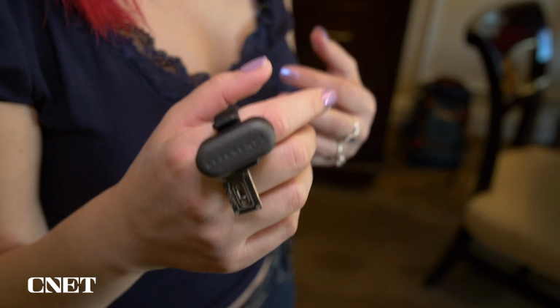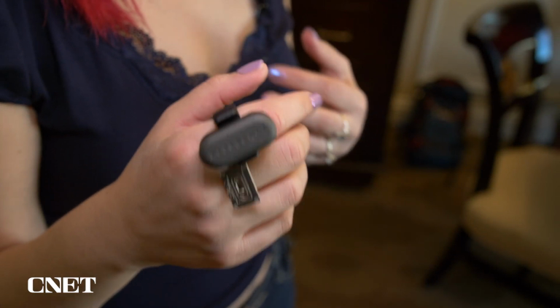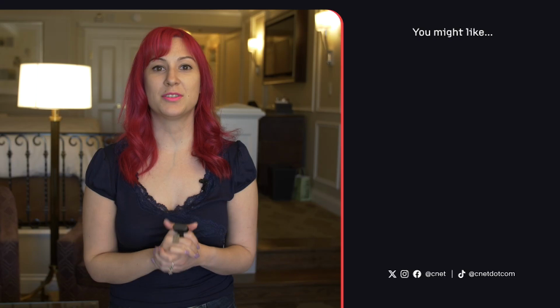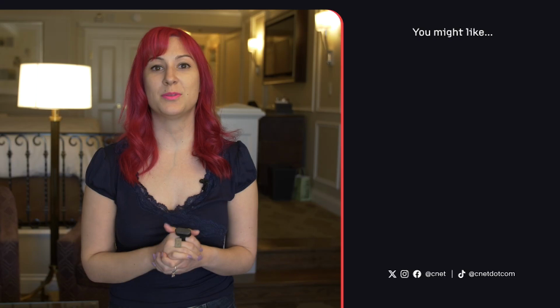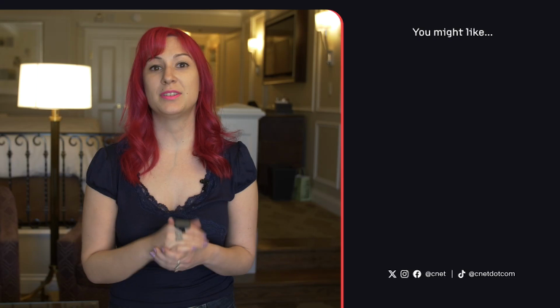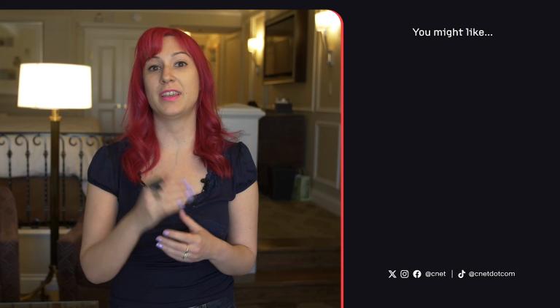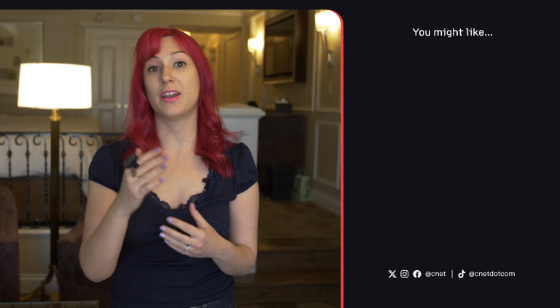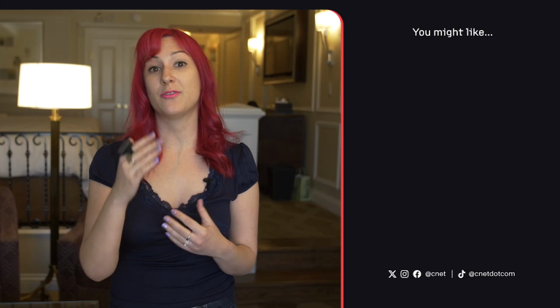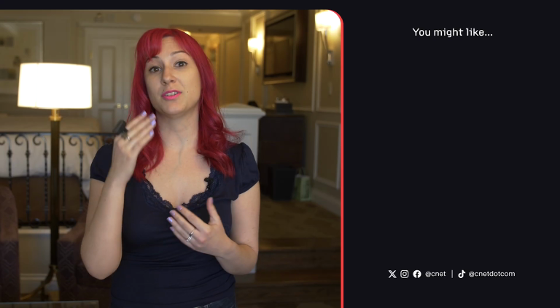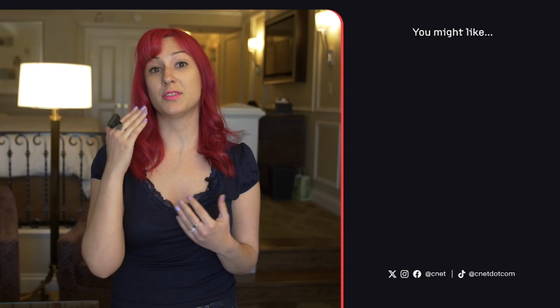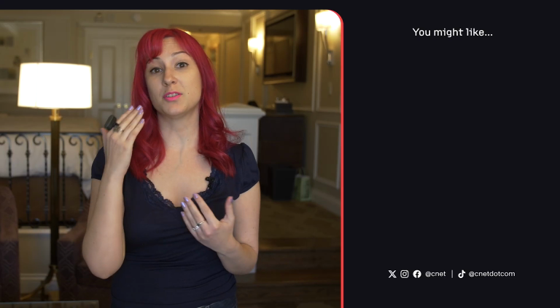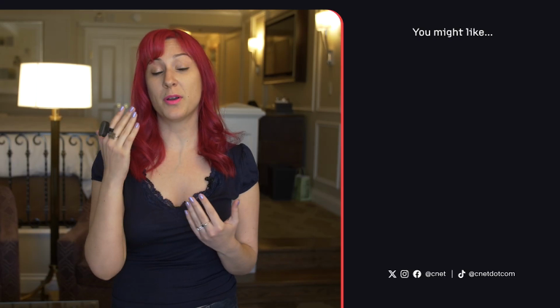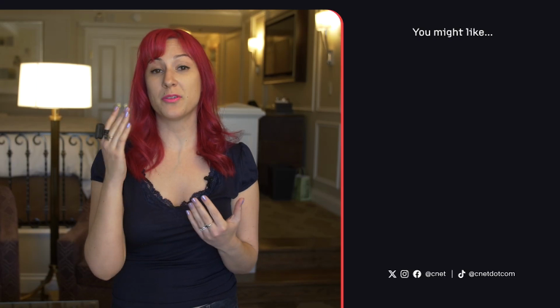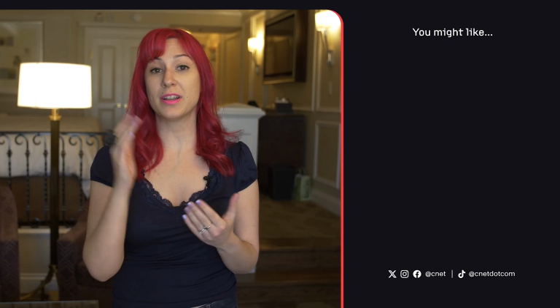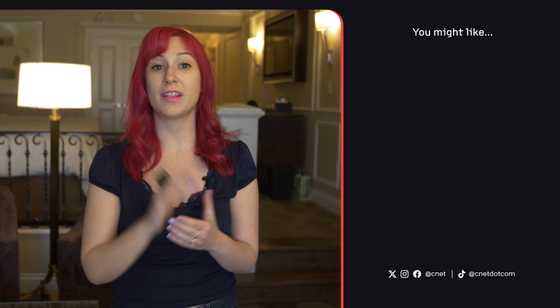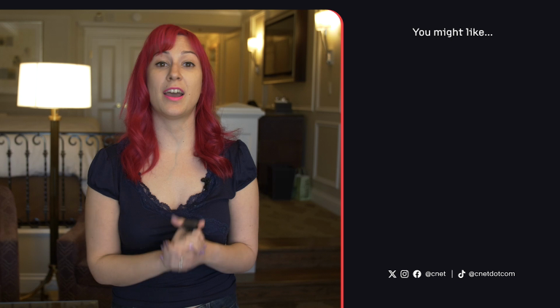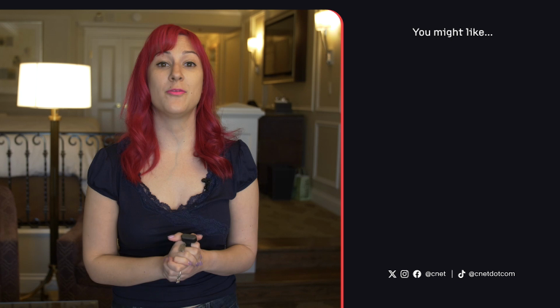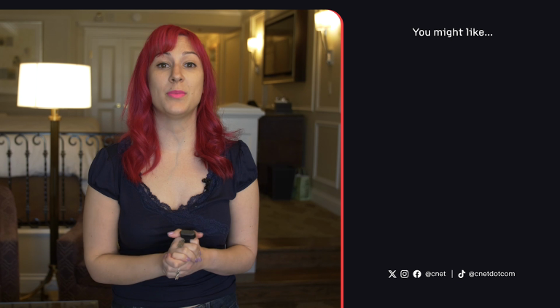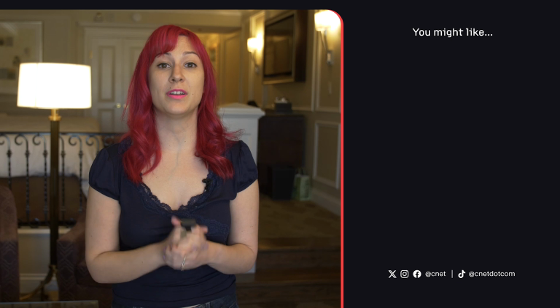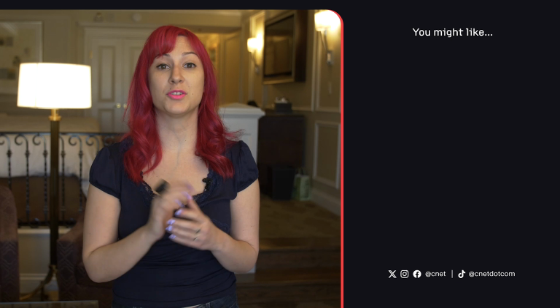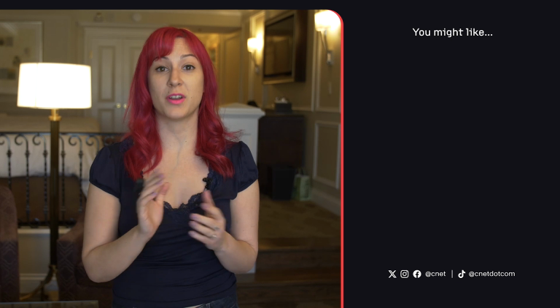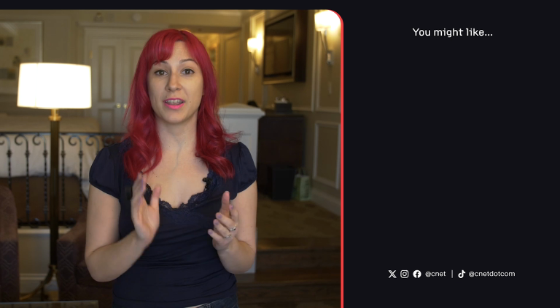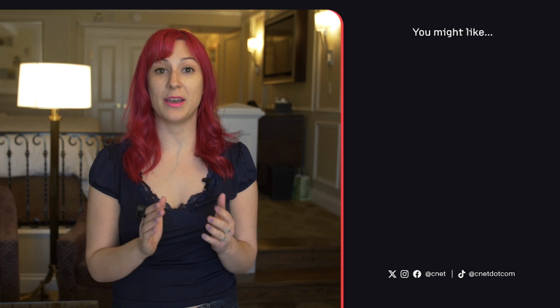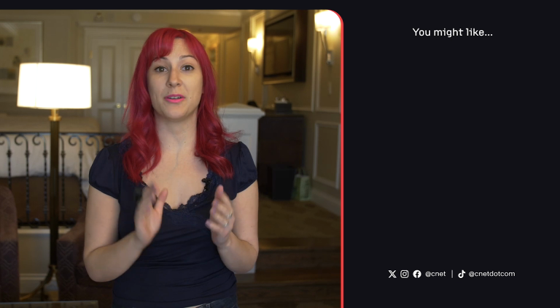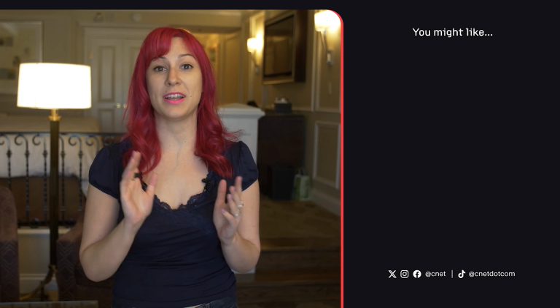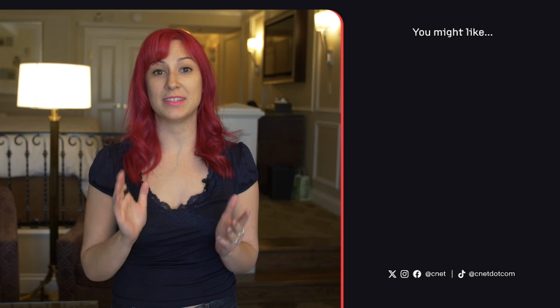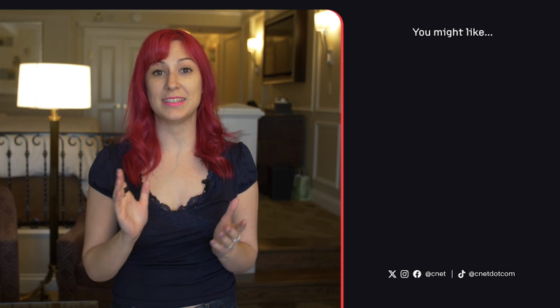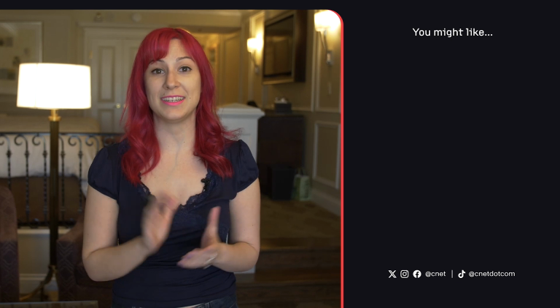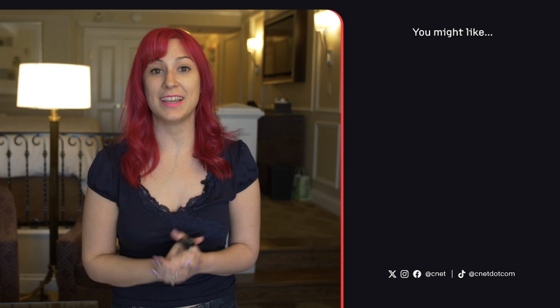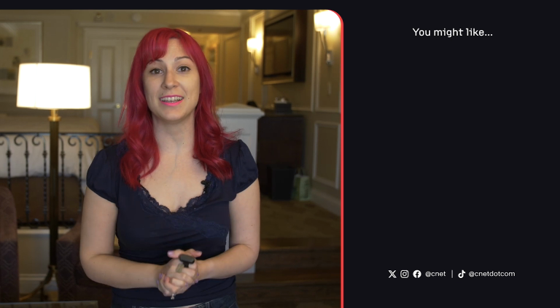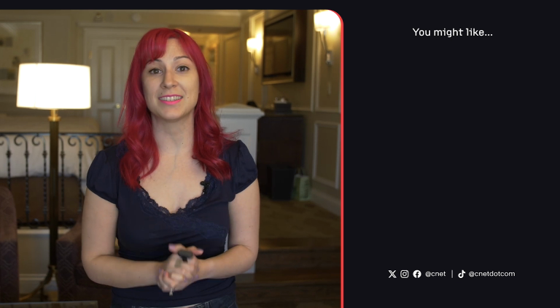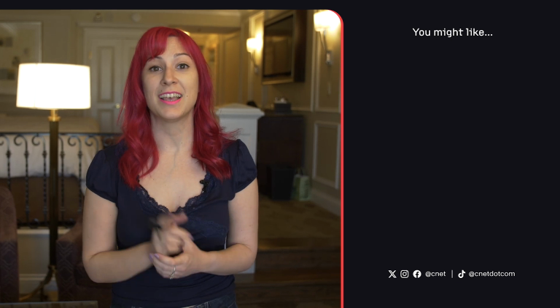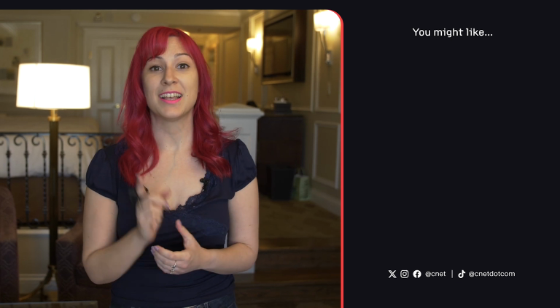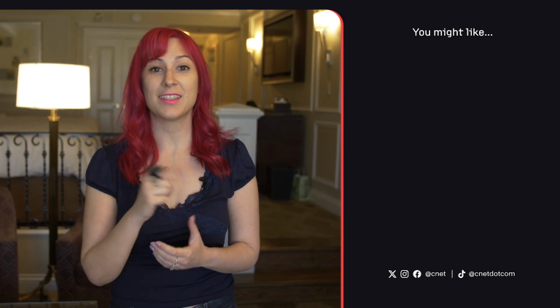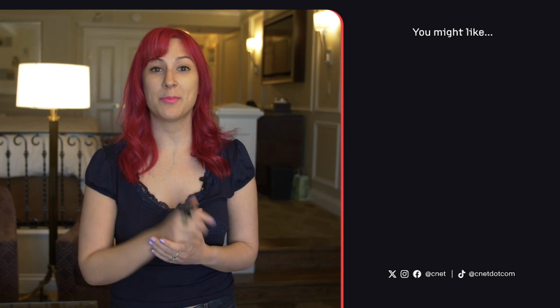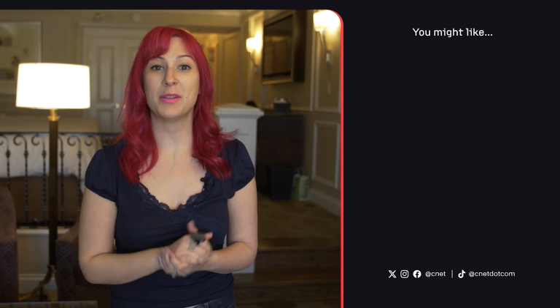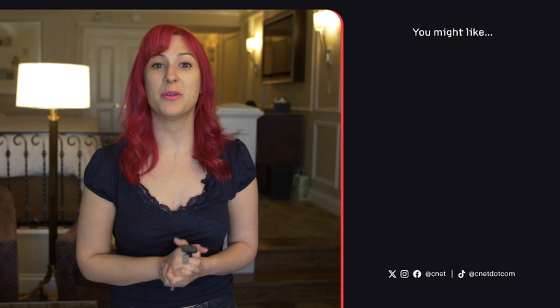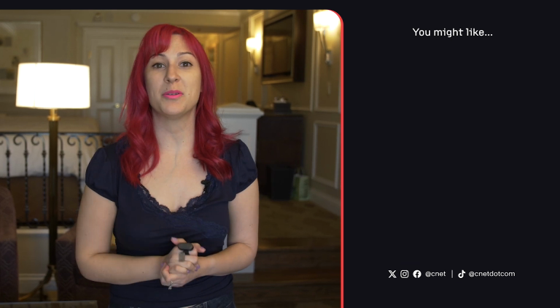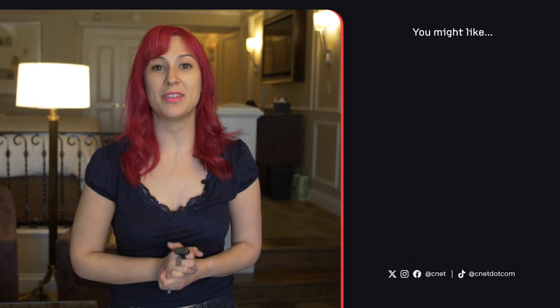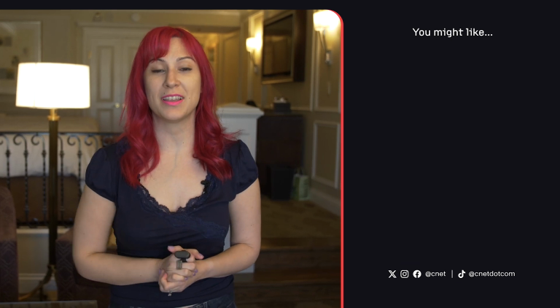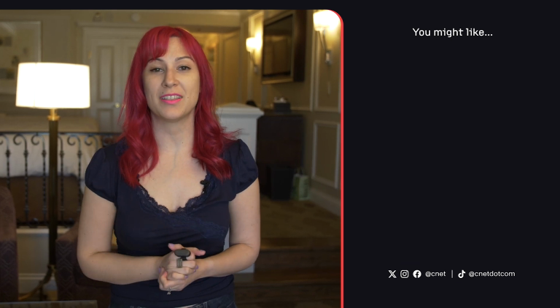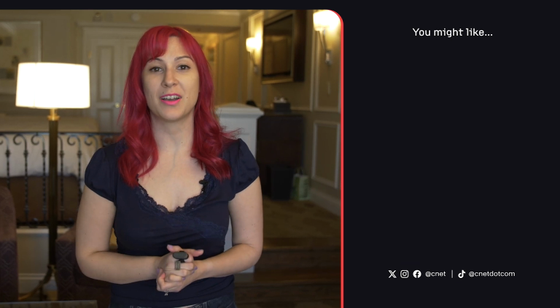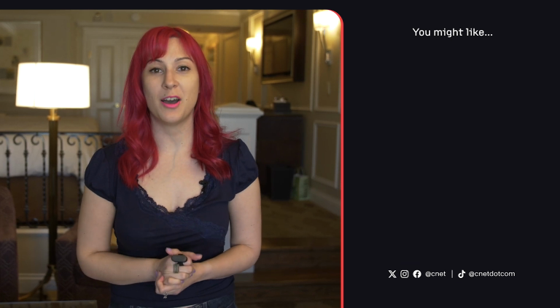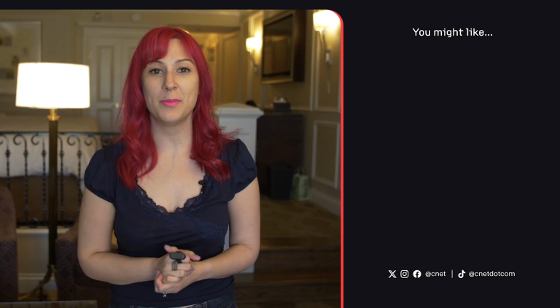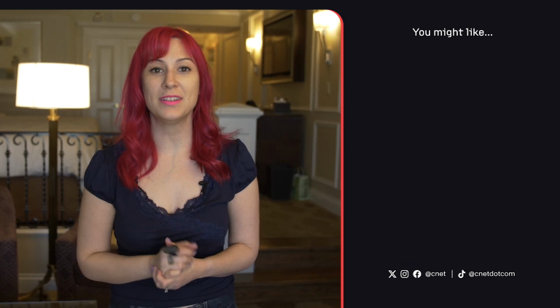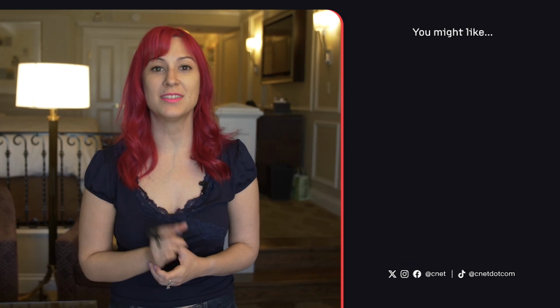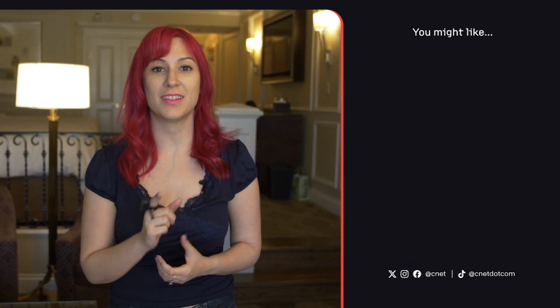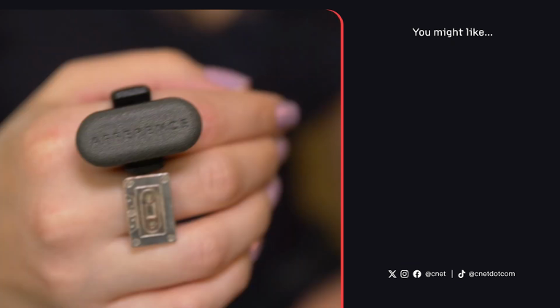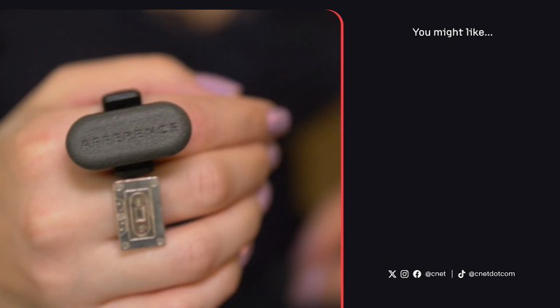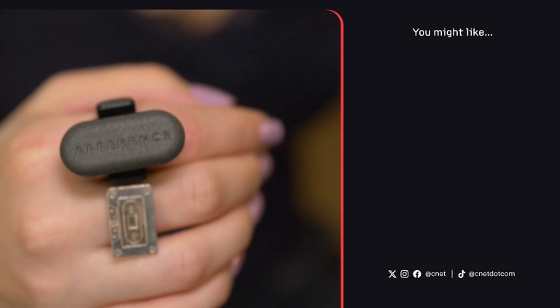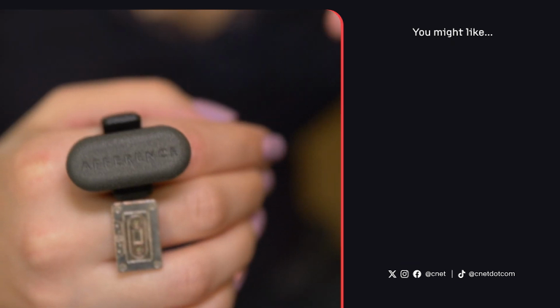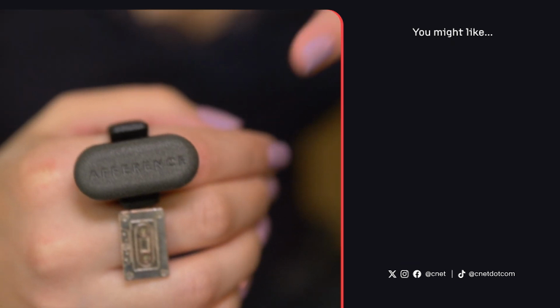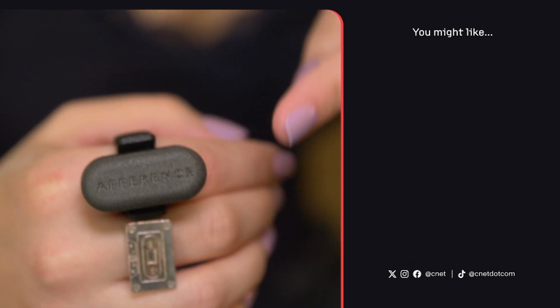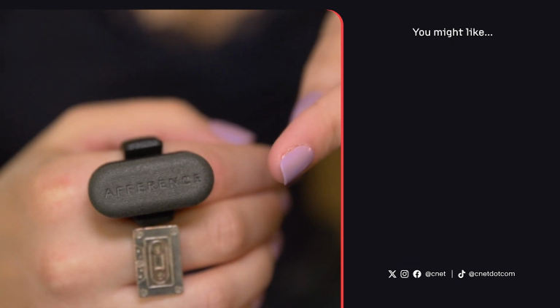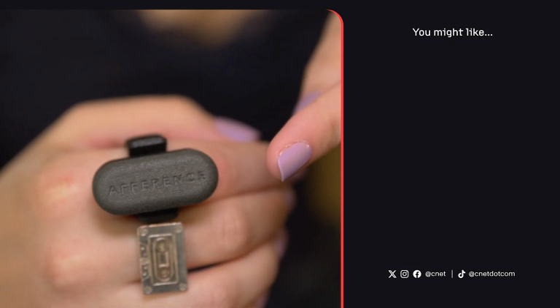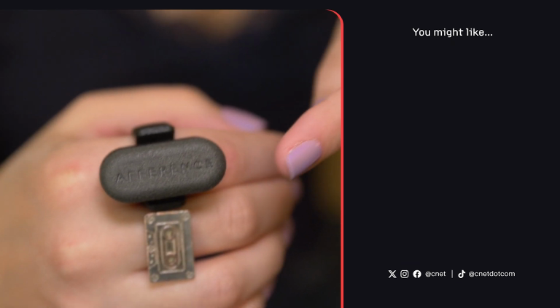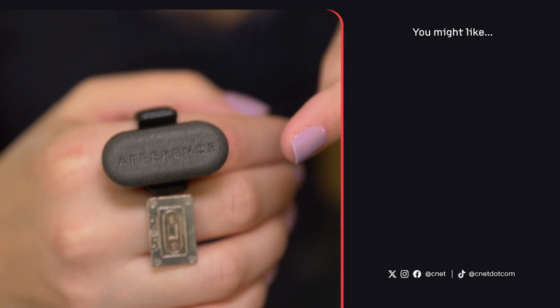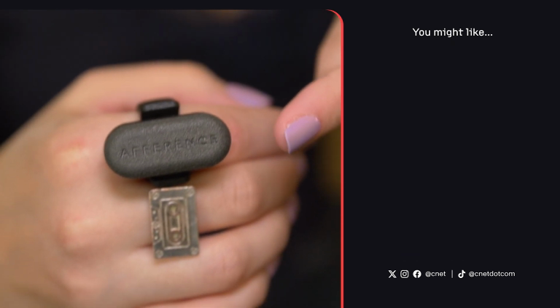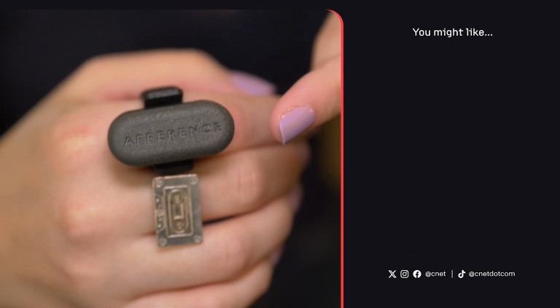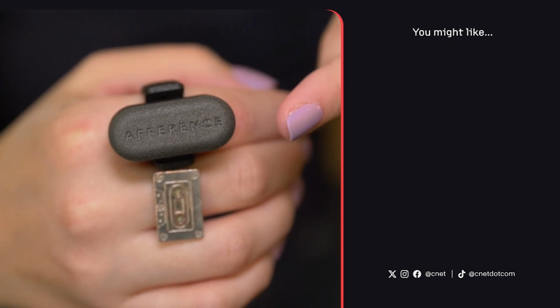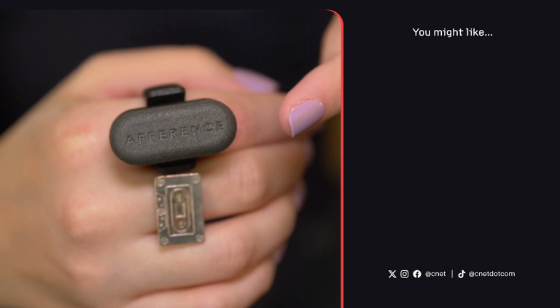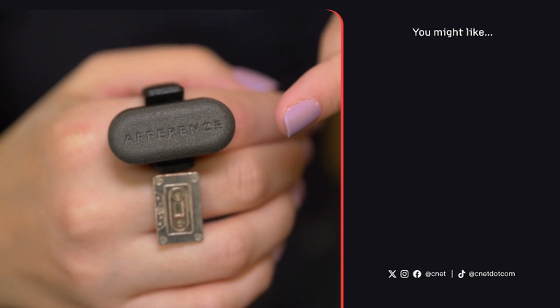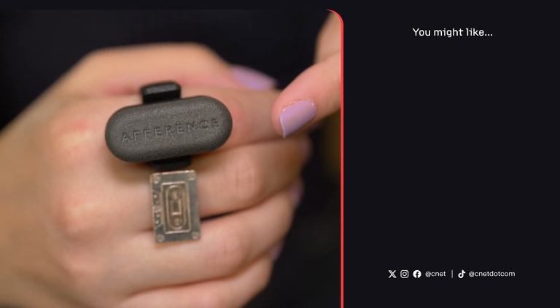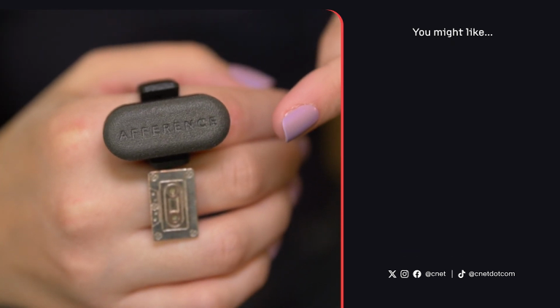This was the Afference smart ring that I've been trying out at CES. Let me know what you think in the comments. Thanks for watching and I'll see you next time.